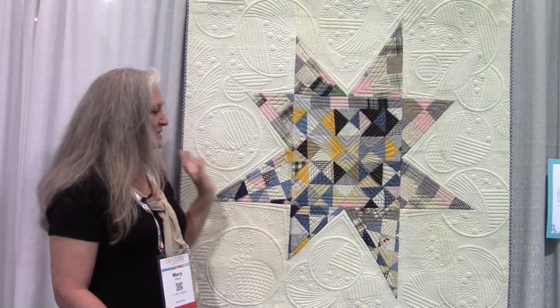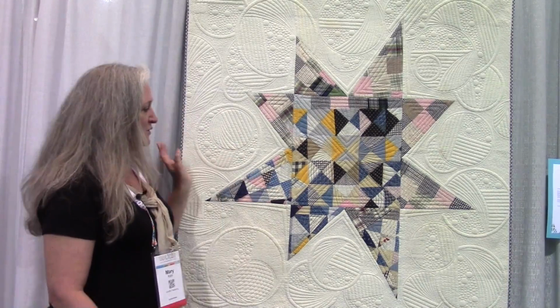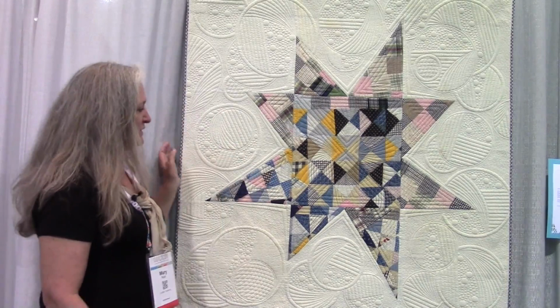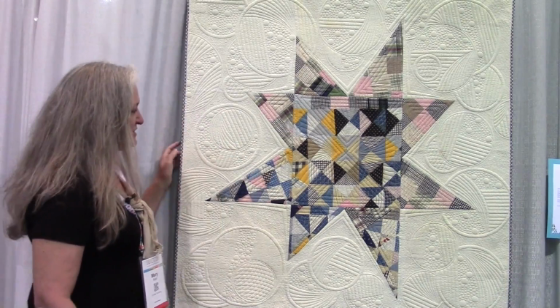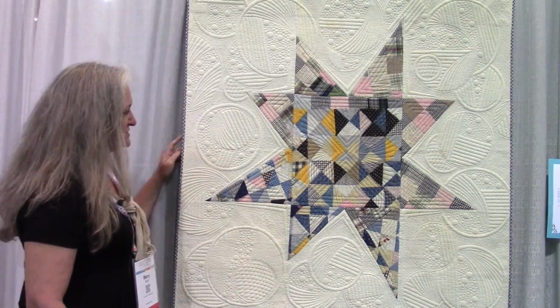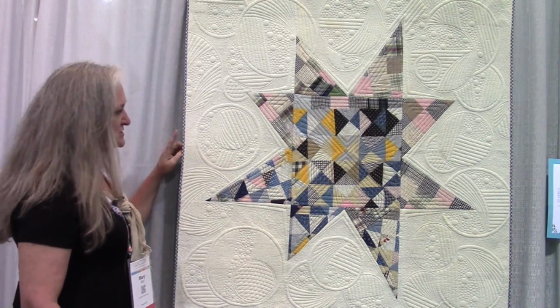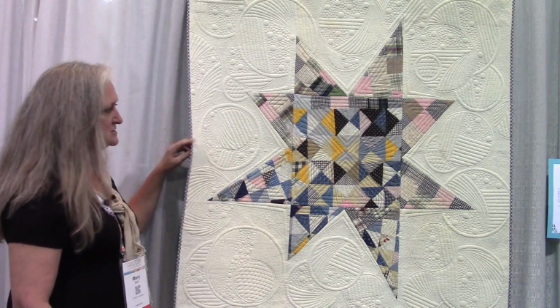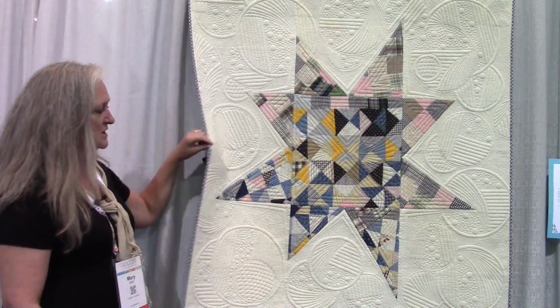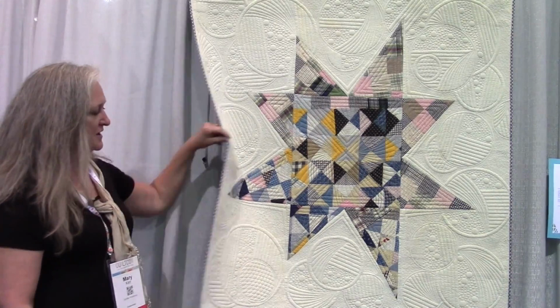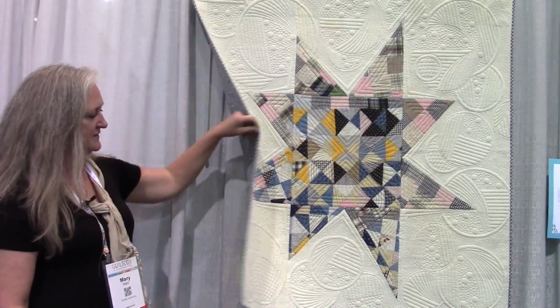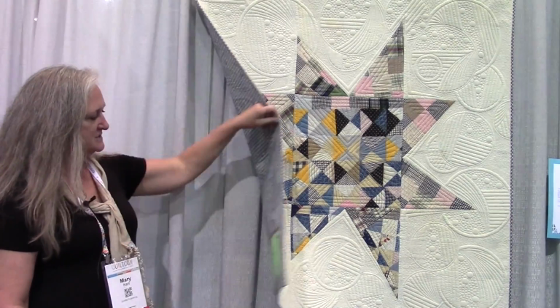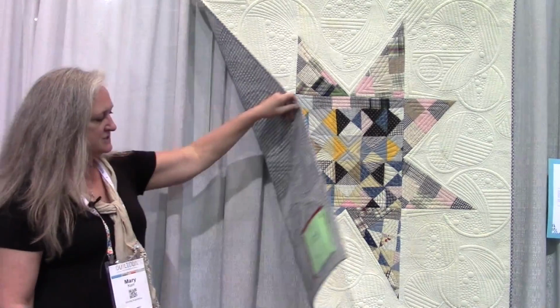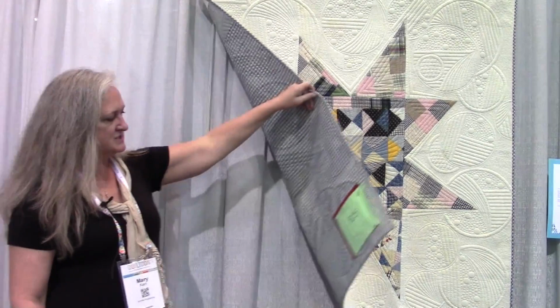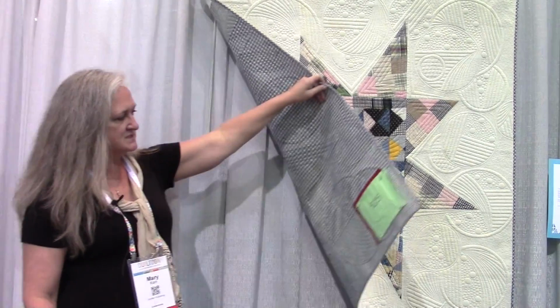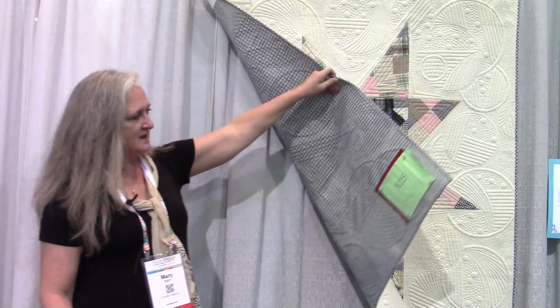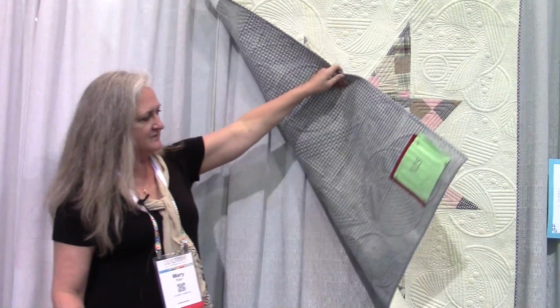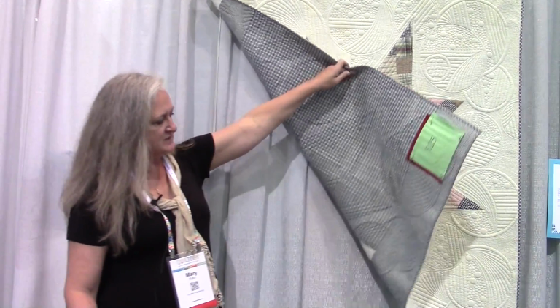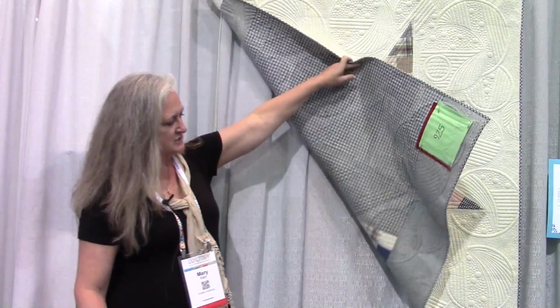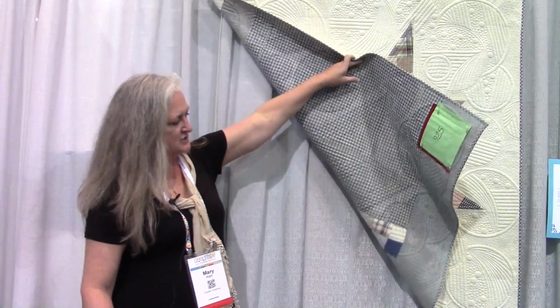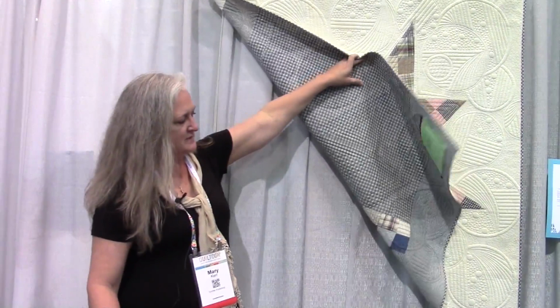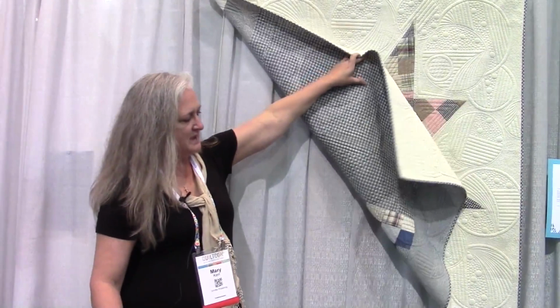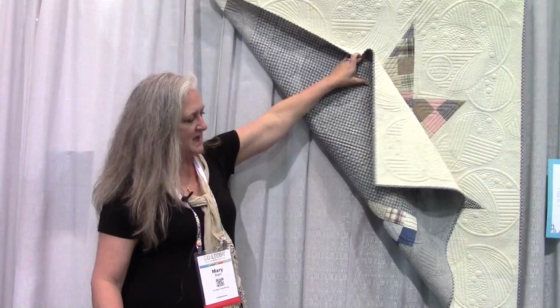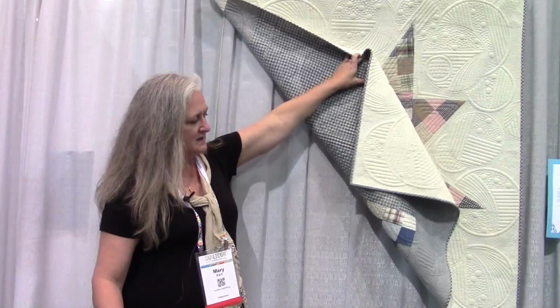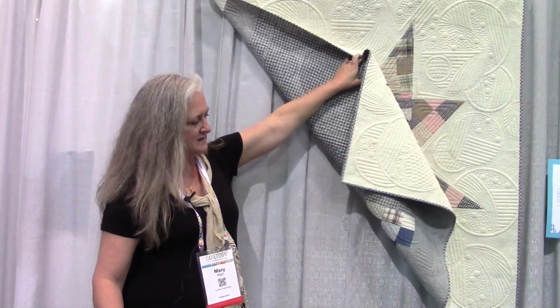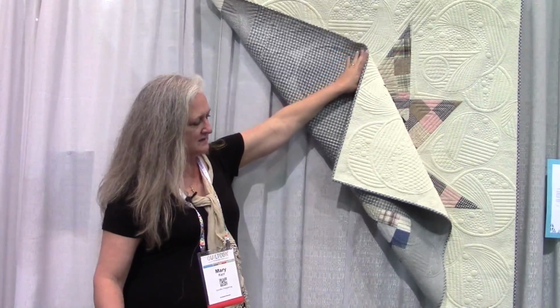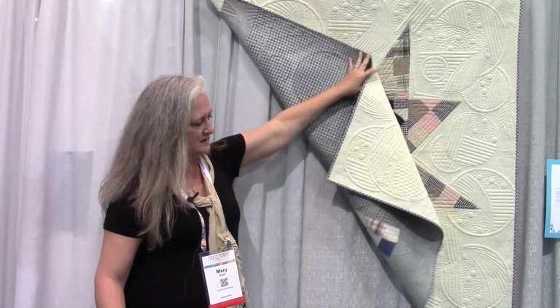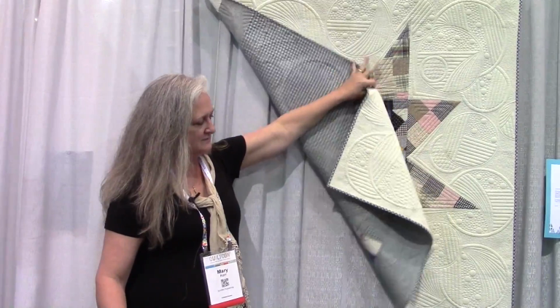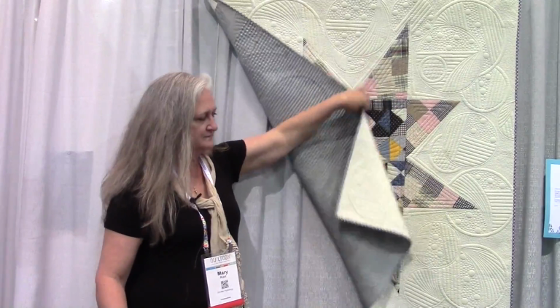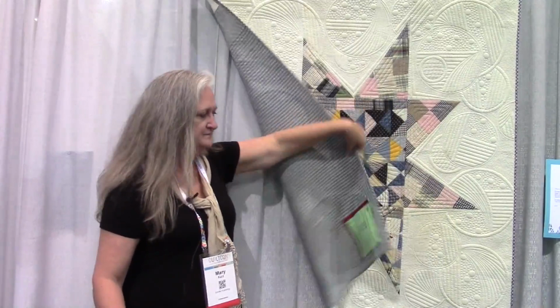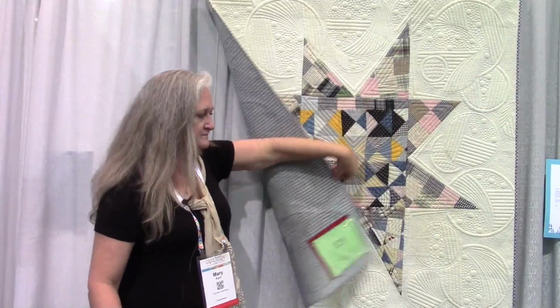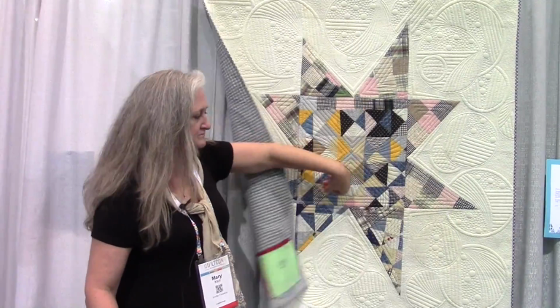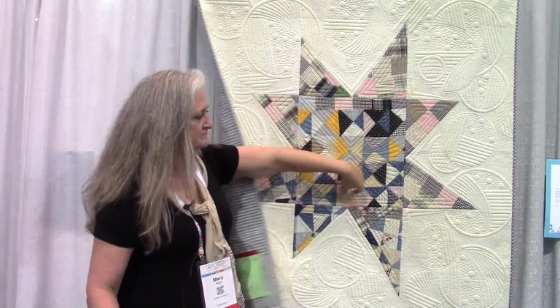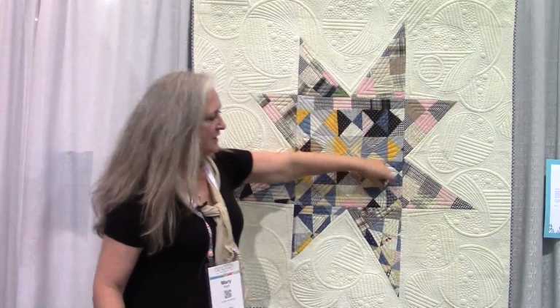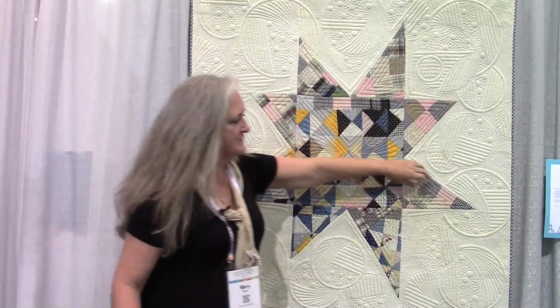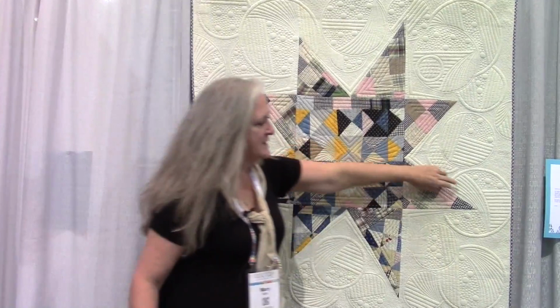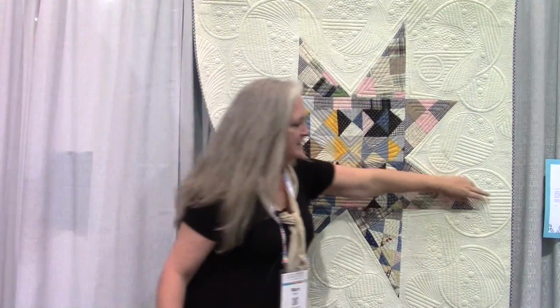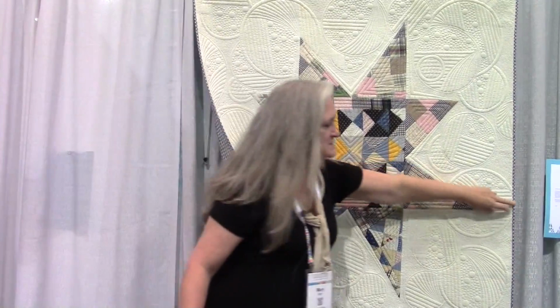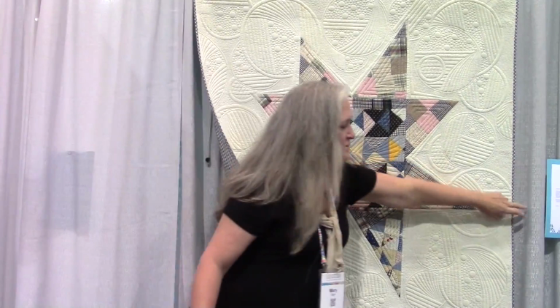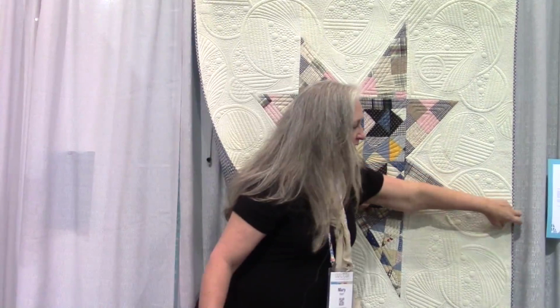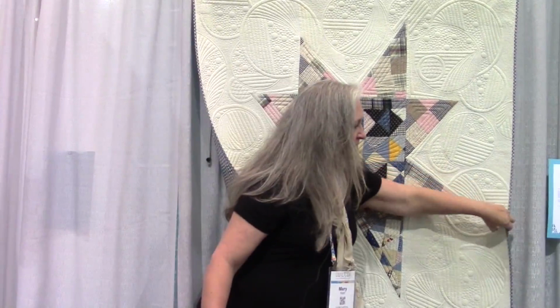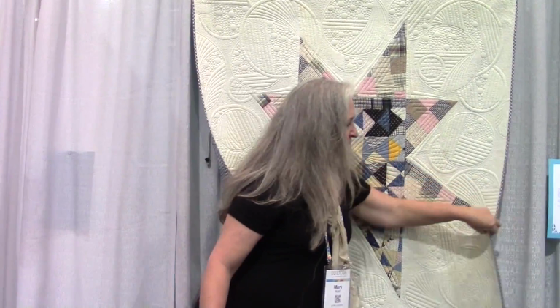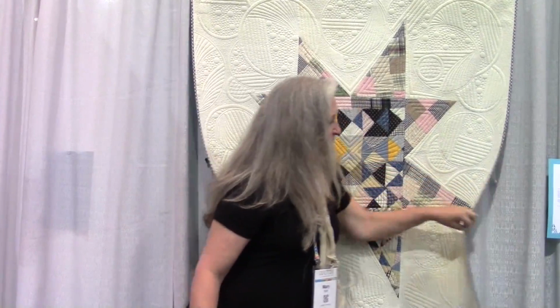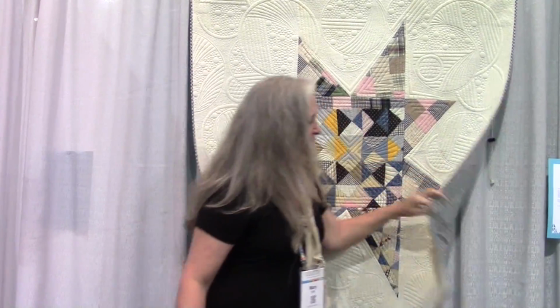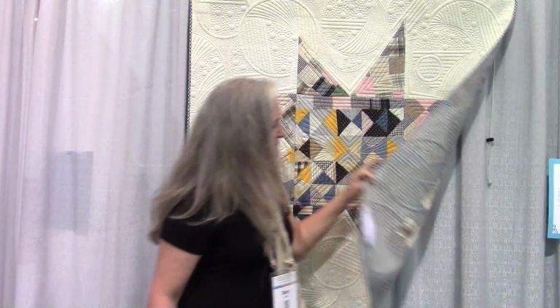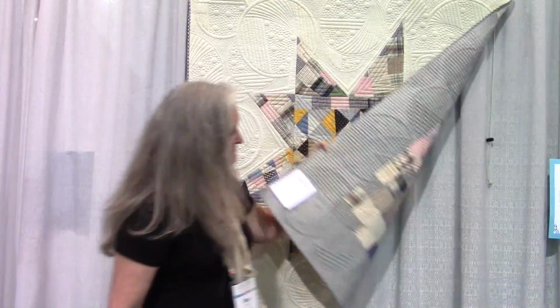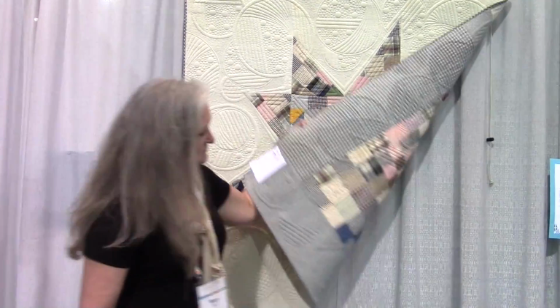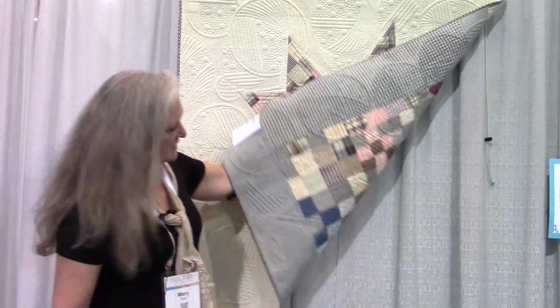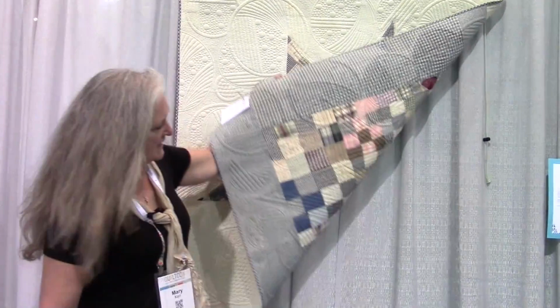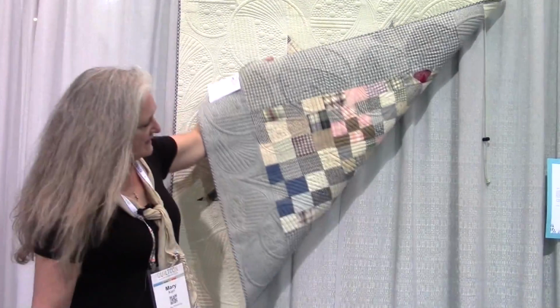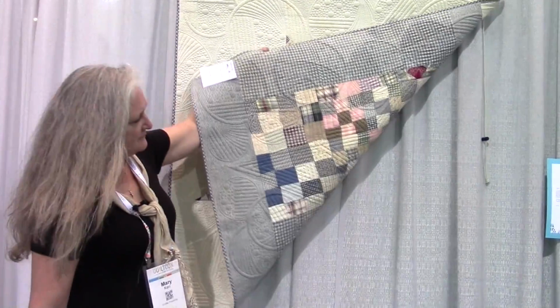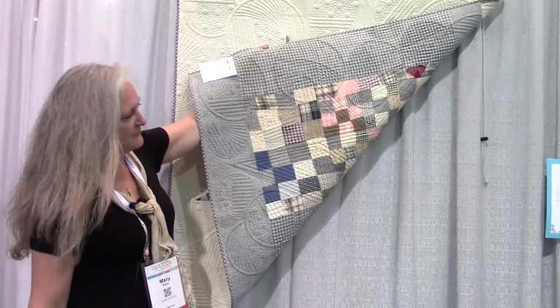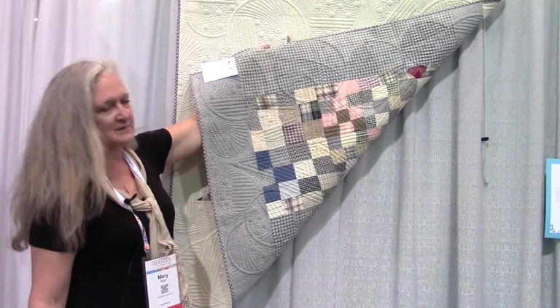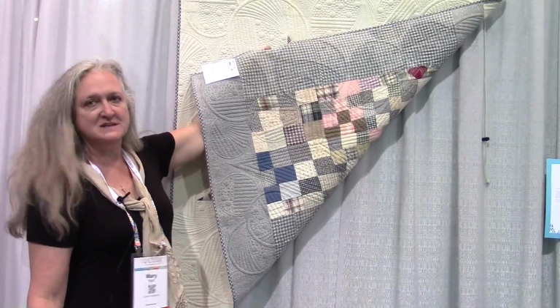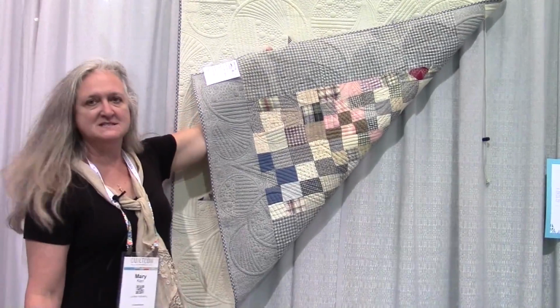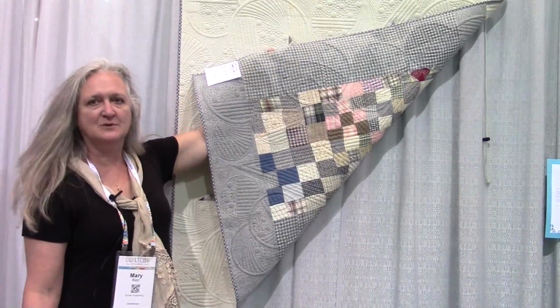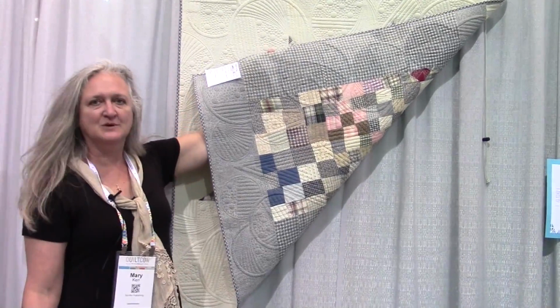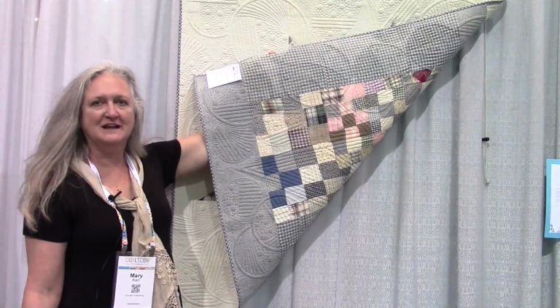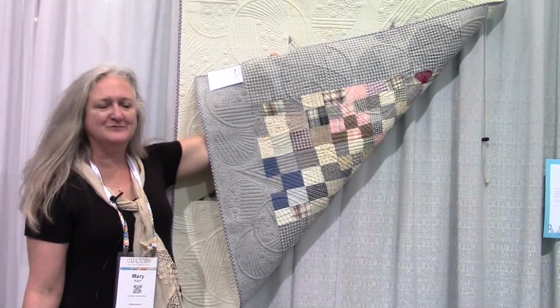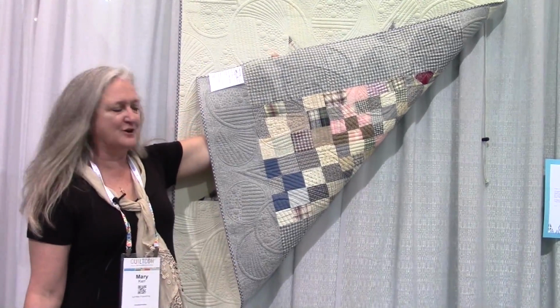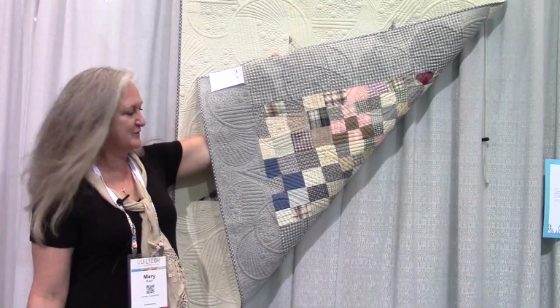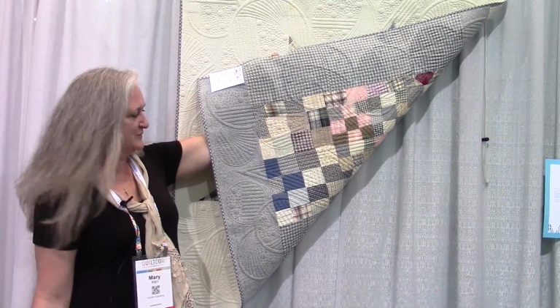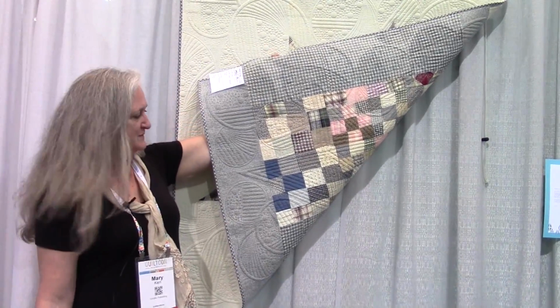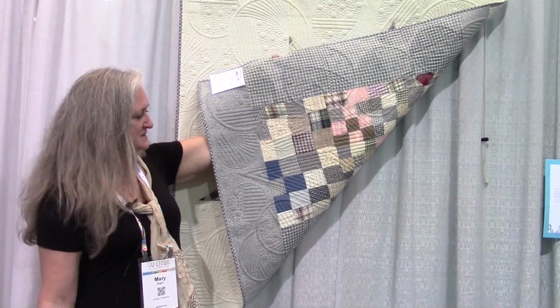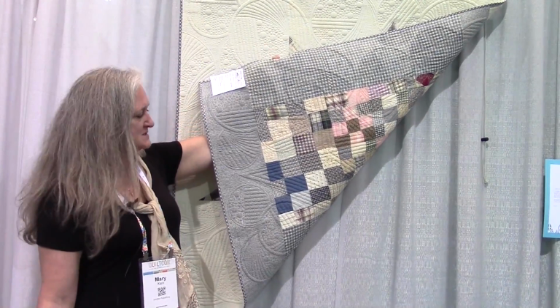We chose to use all vintage. It's got vintage on the back as well, and fragments that were left over from these.